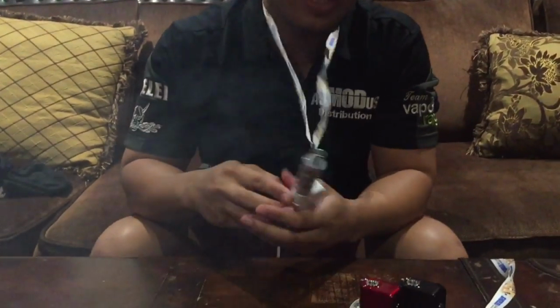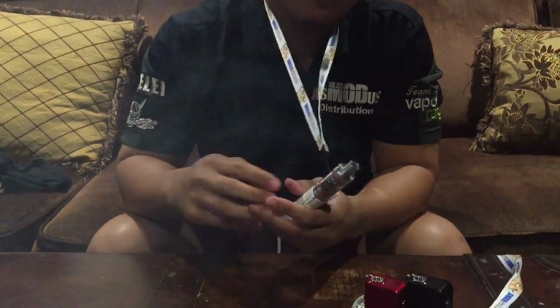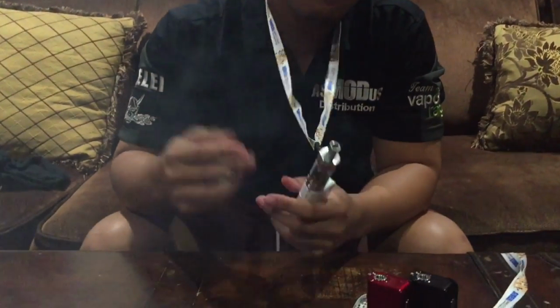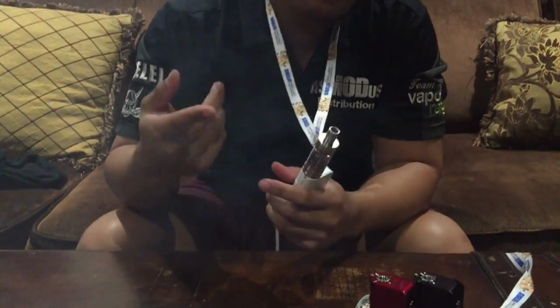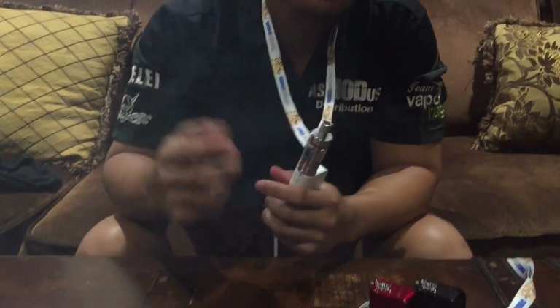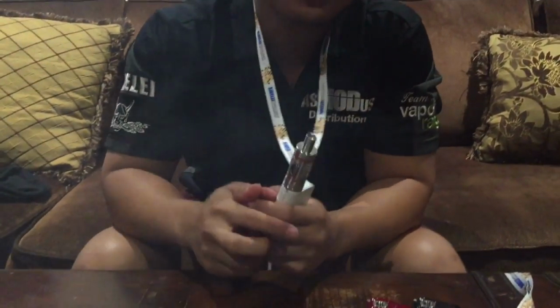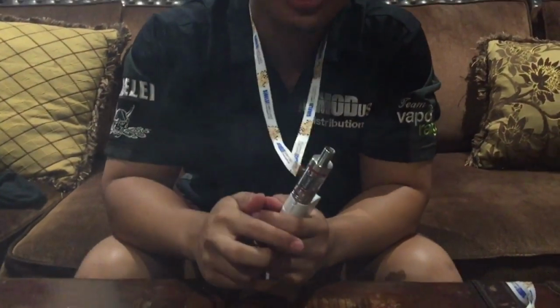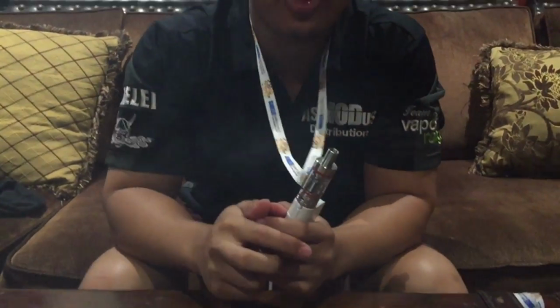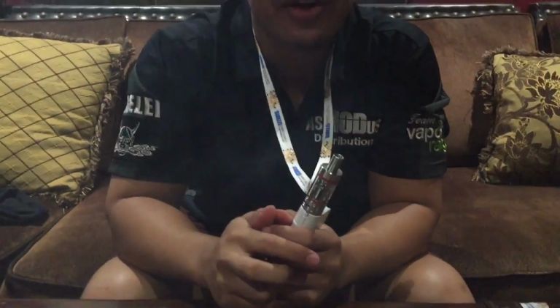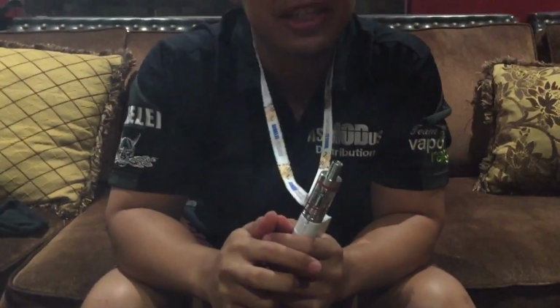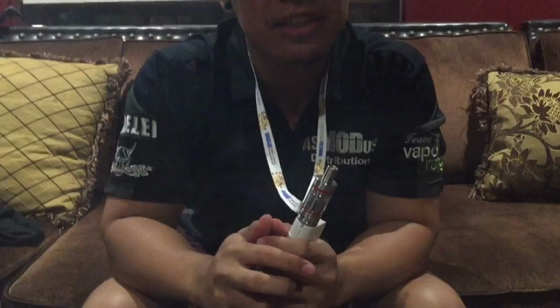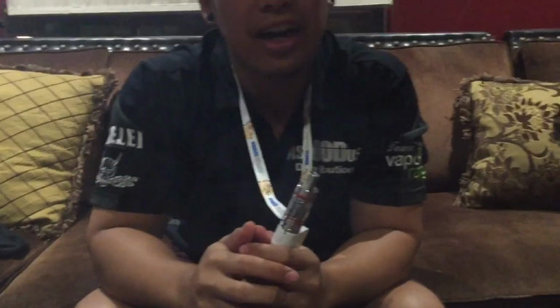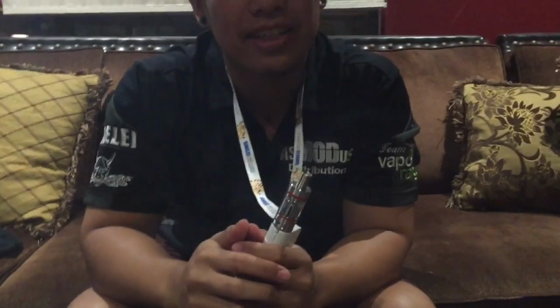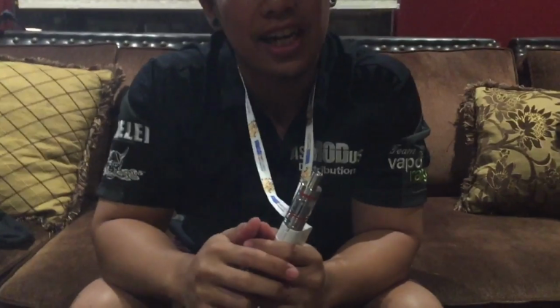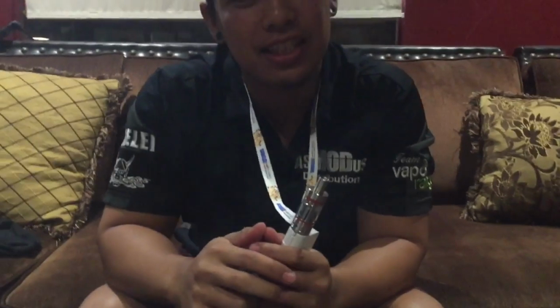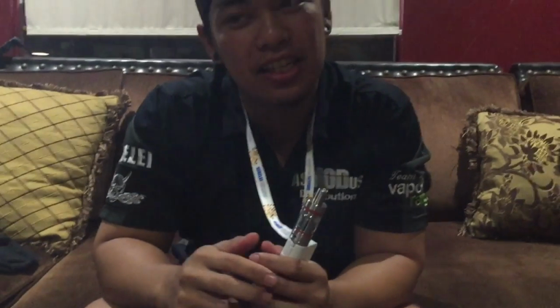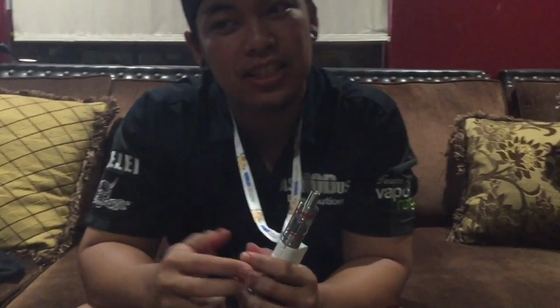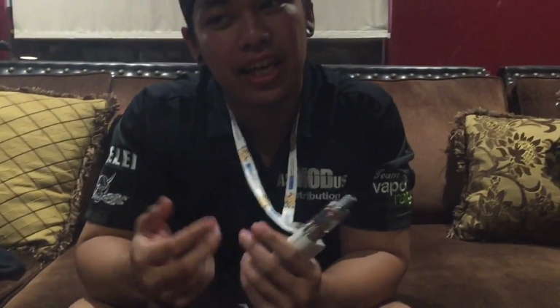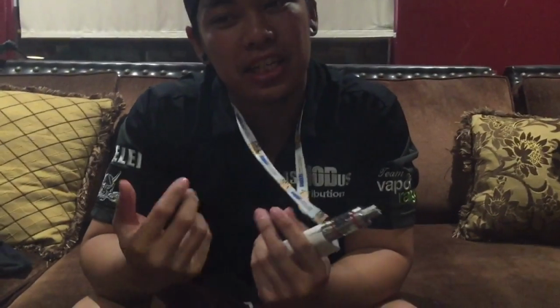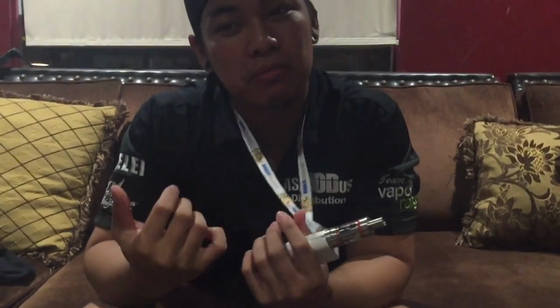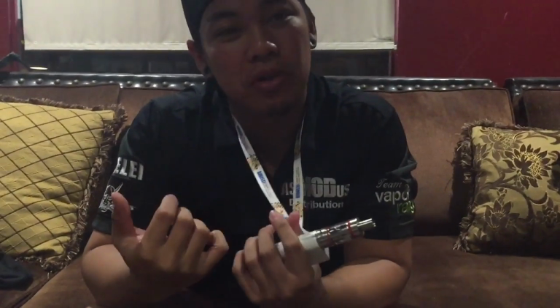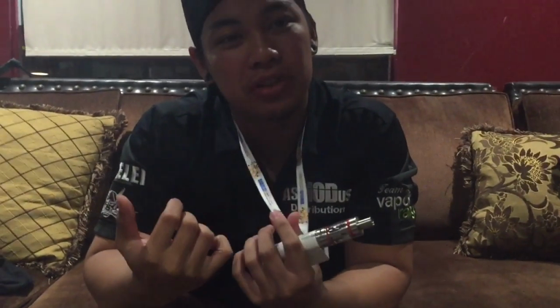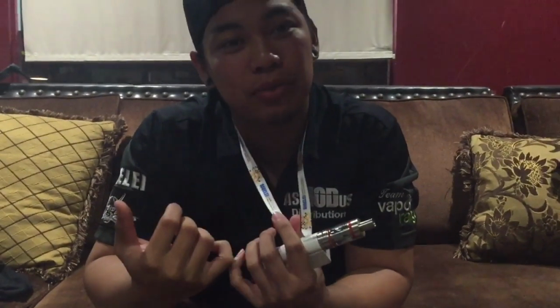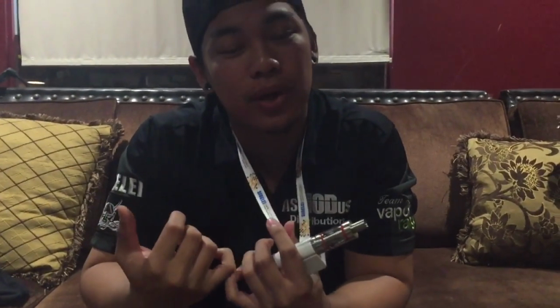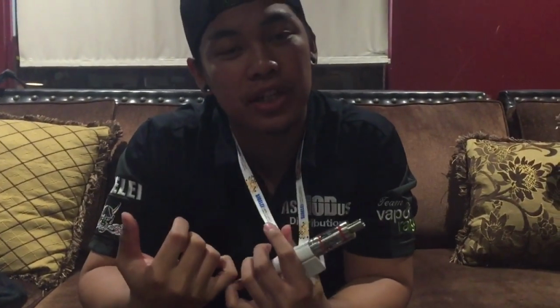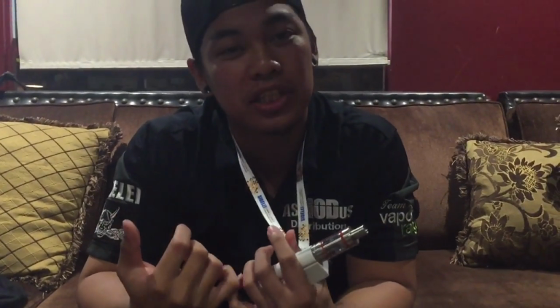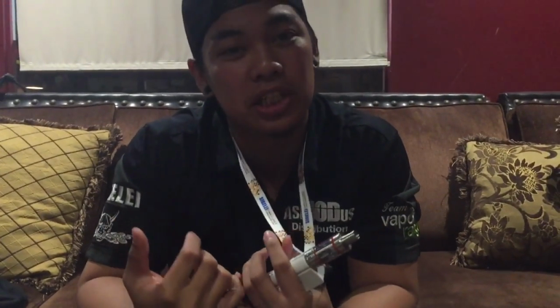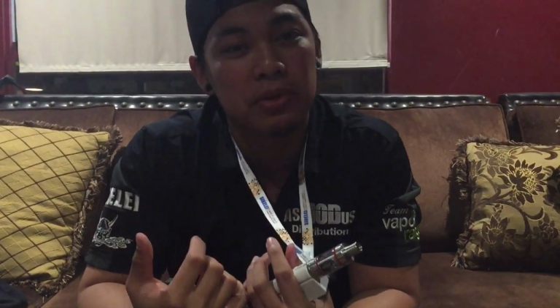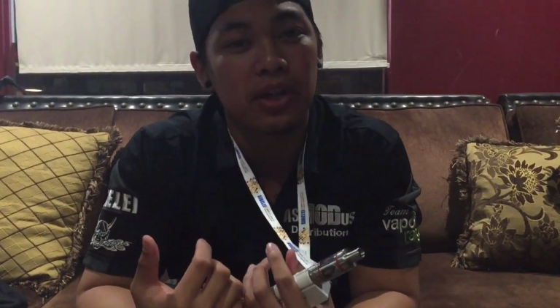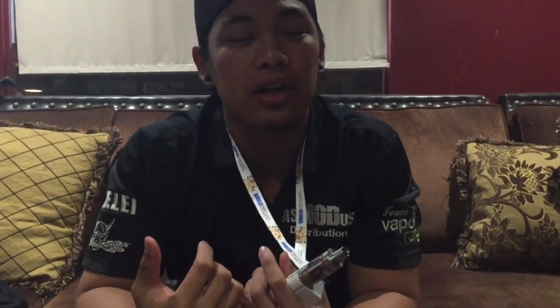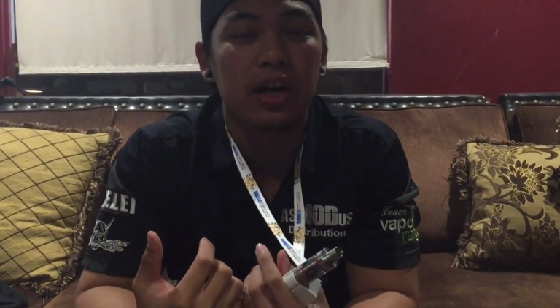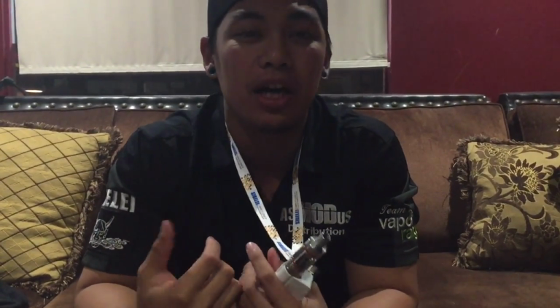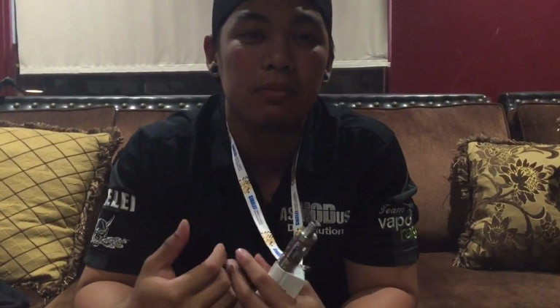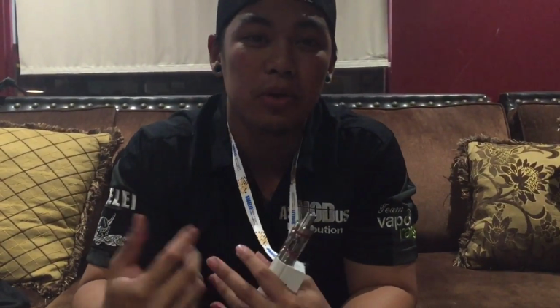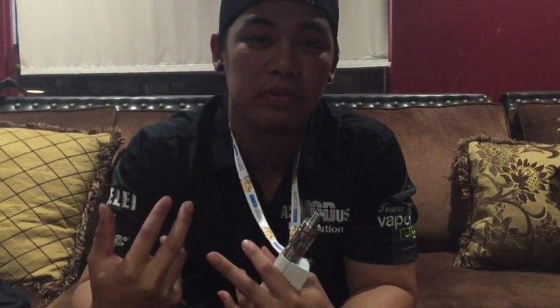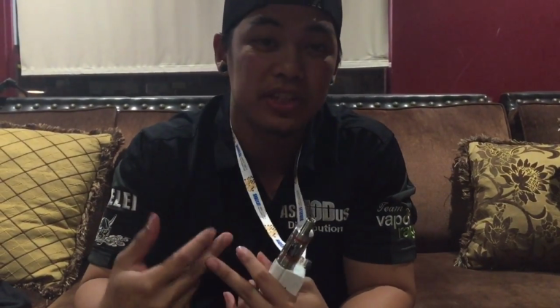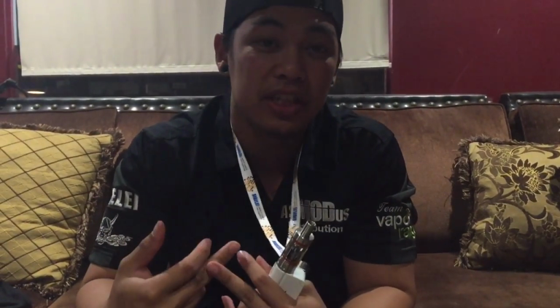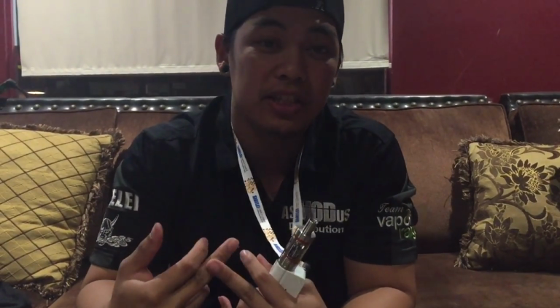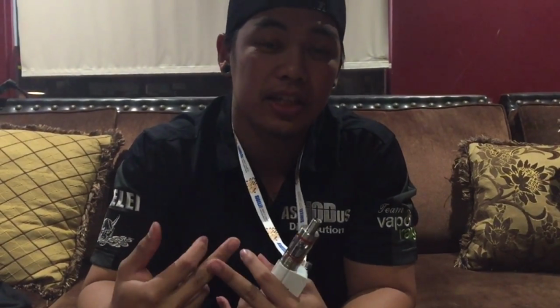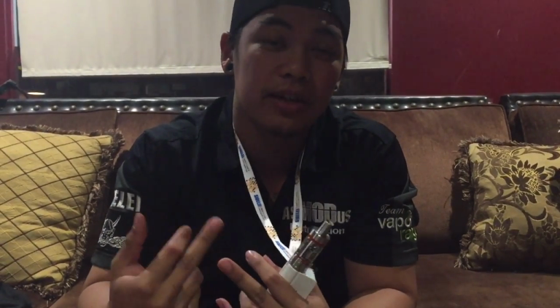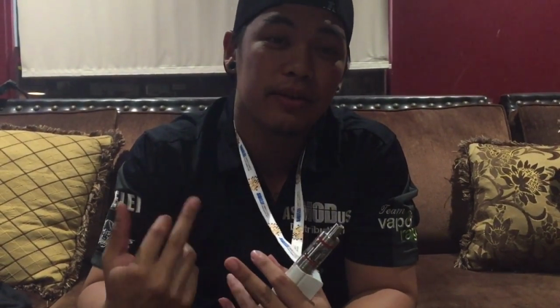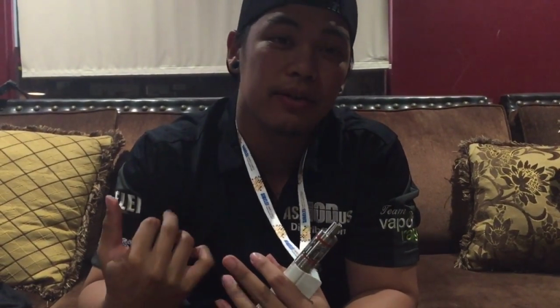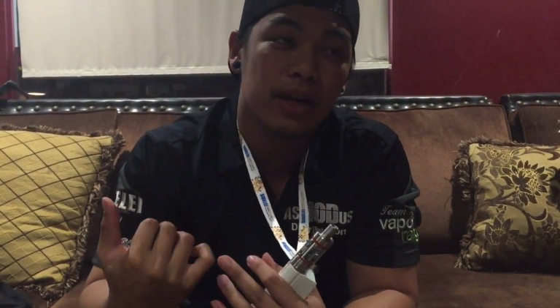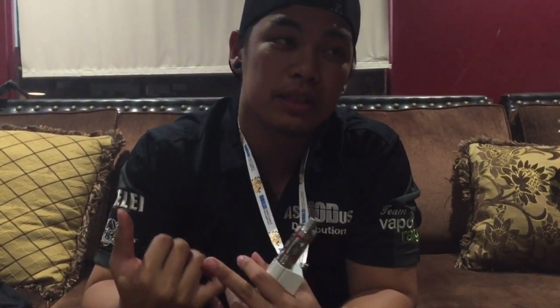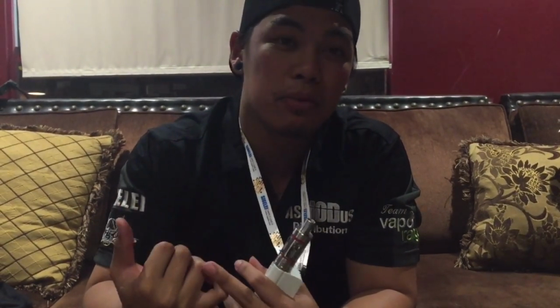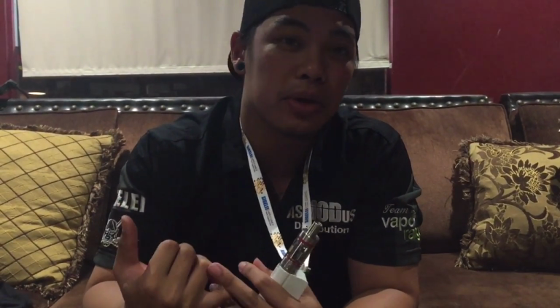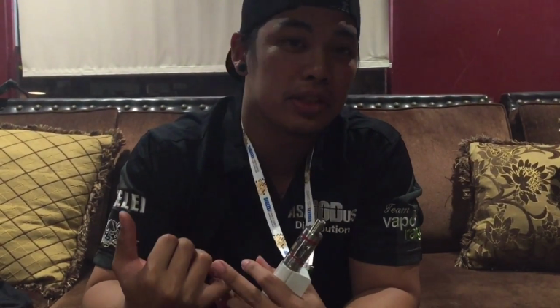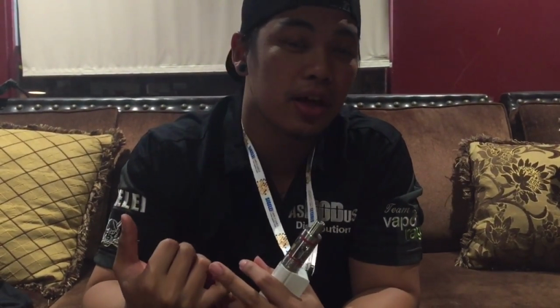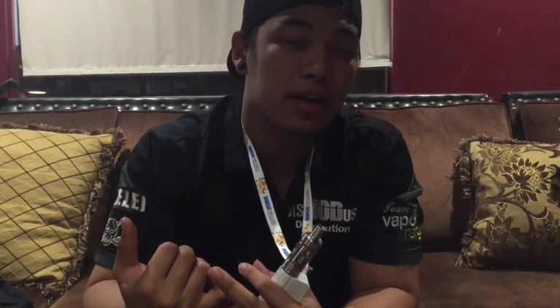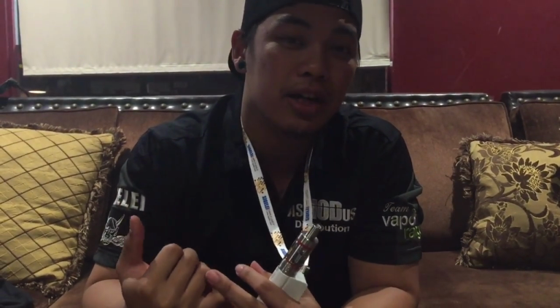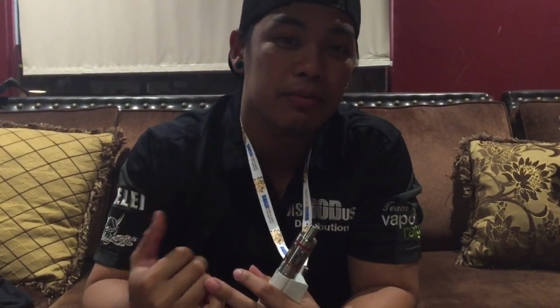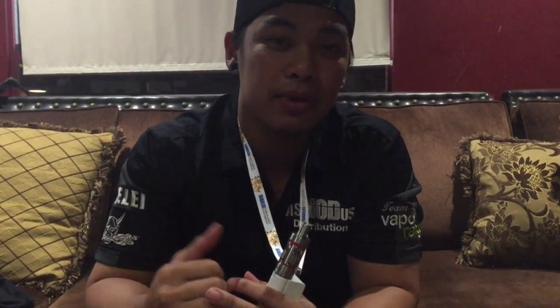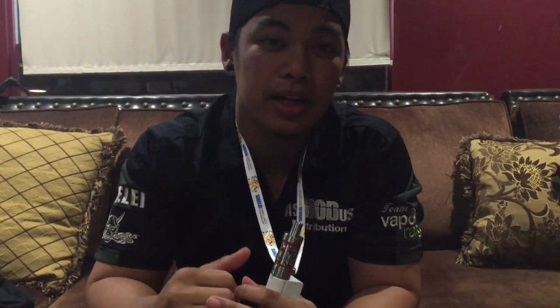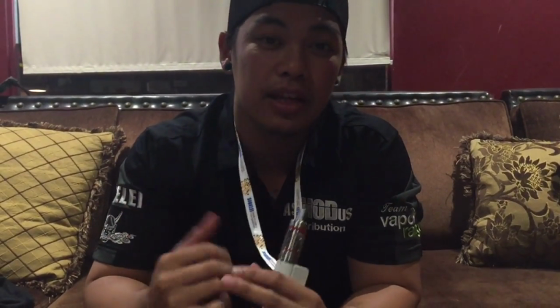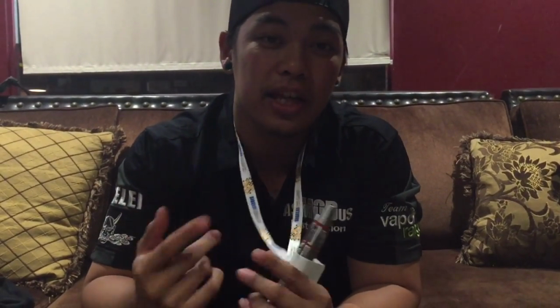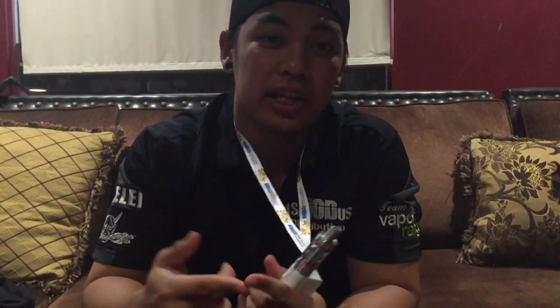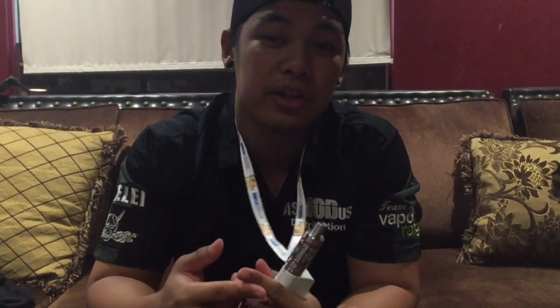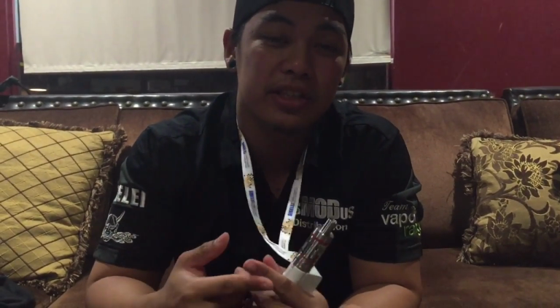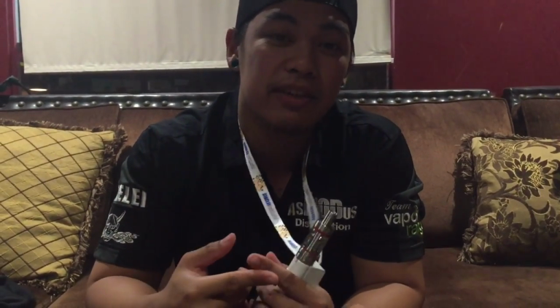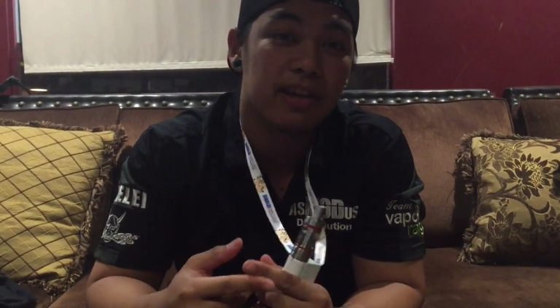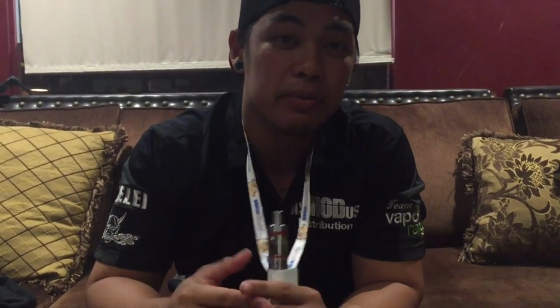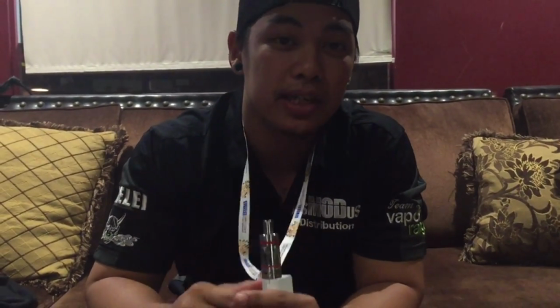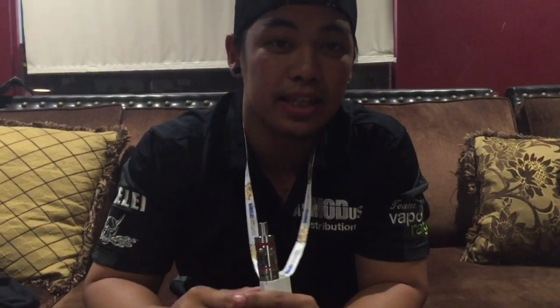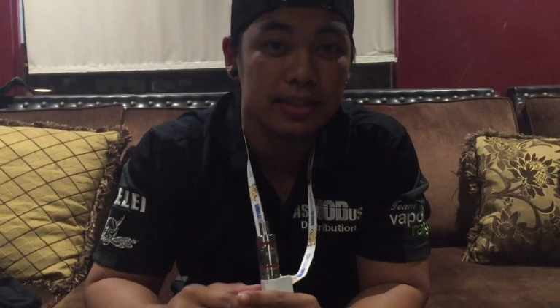For wholesale inquiries, contact us at smotus1@gmail.com or visit us at smotus.com. Thank you and safe vaping, guys.